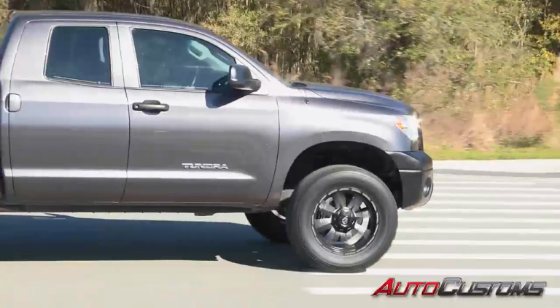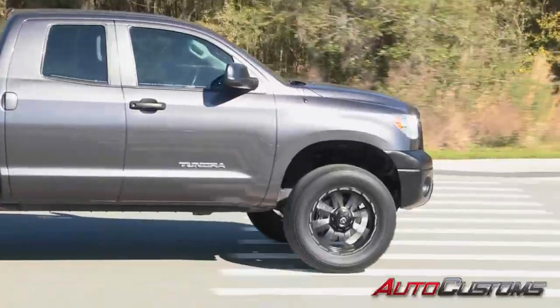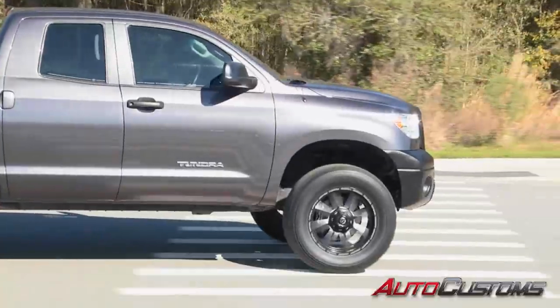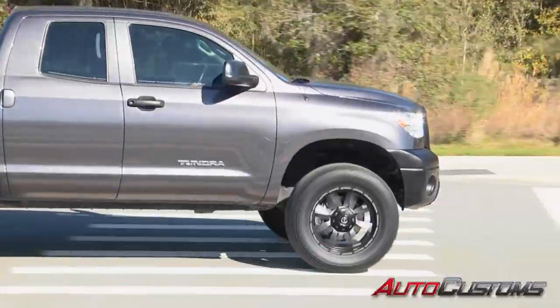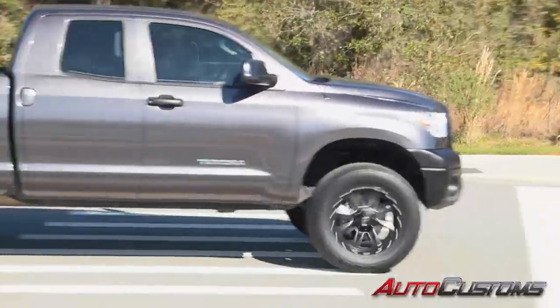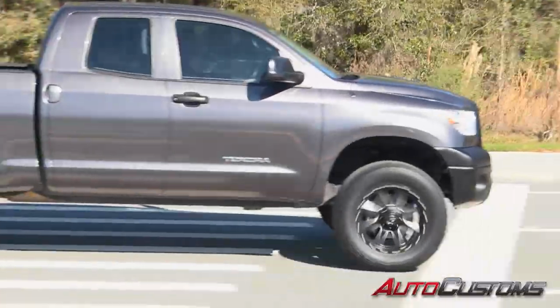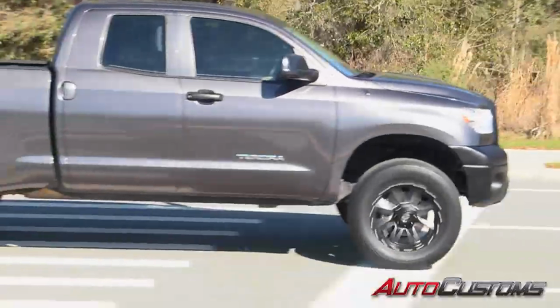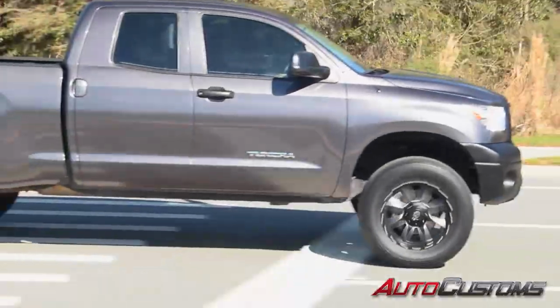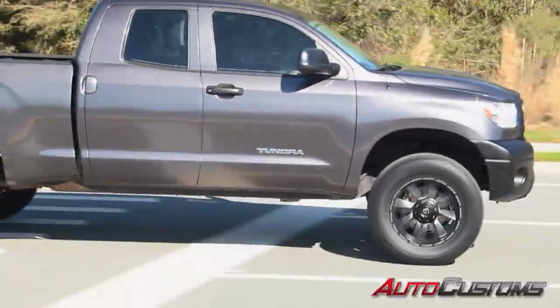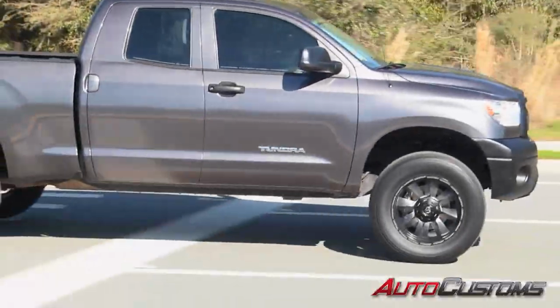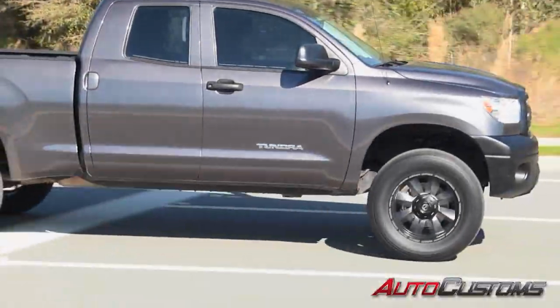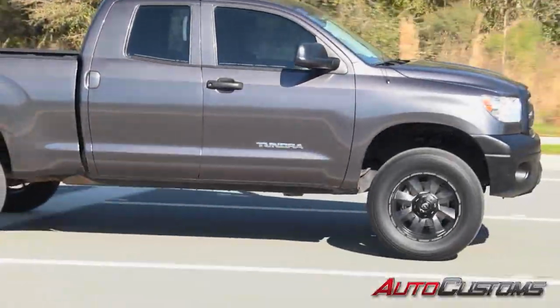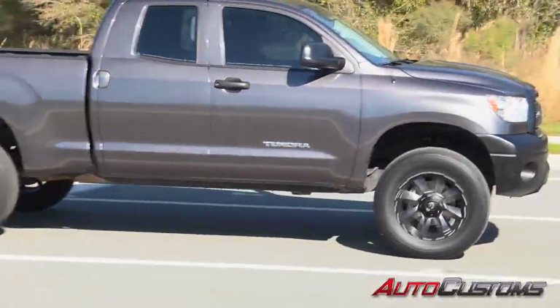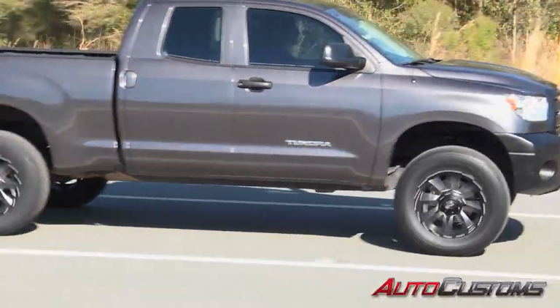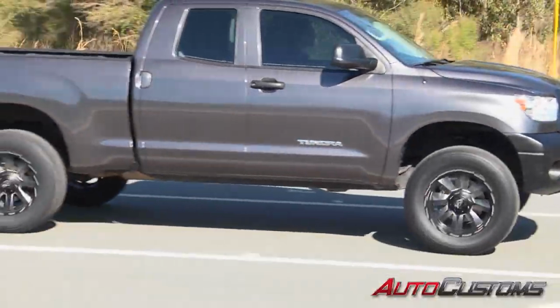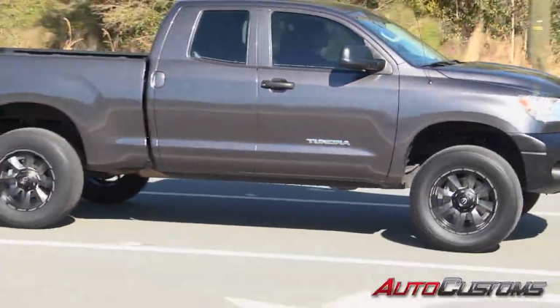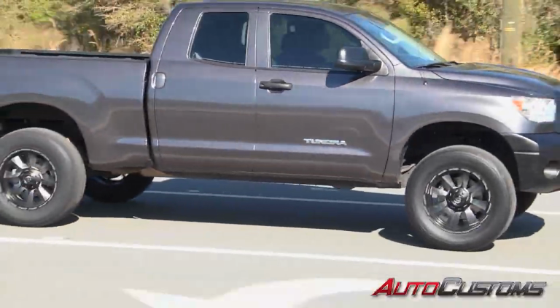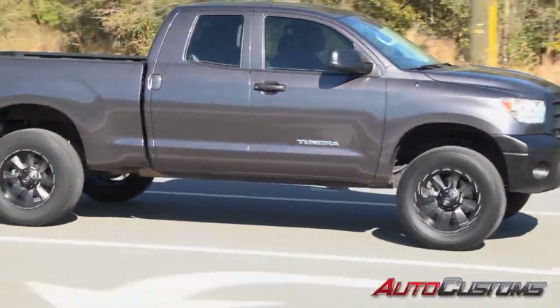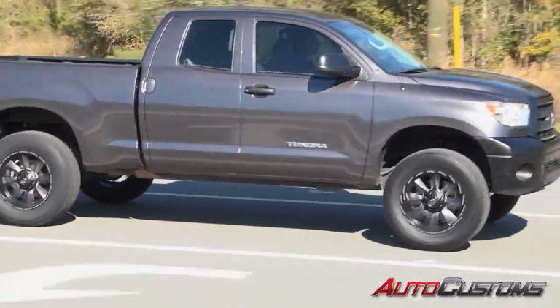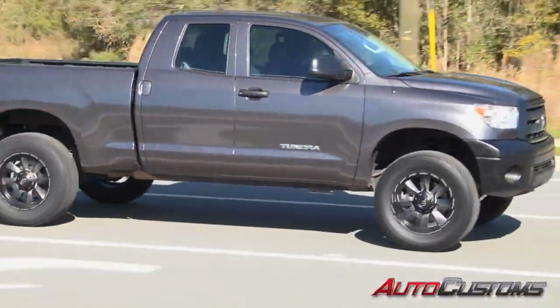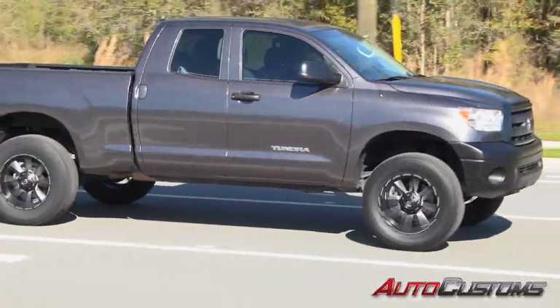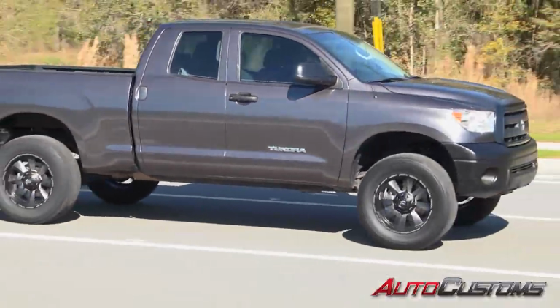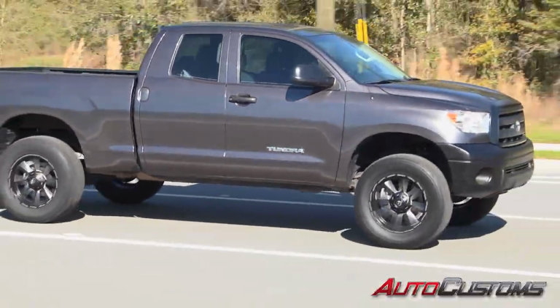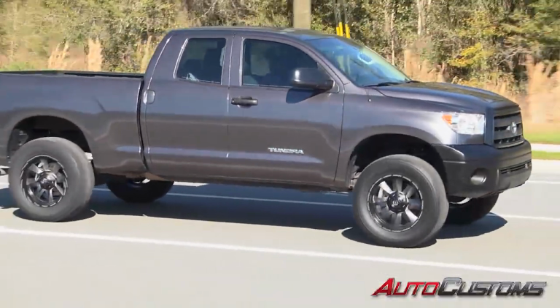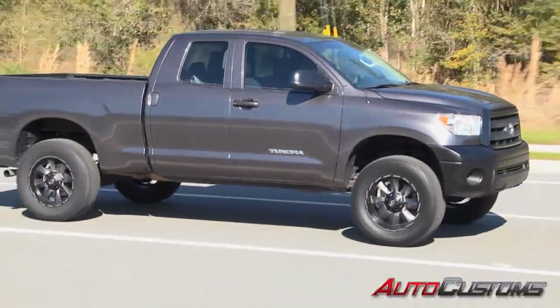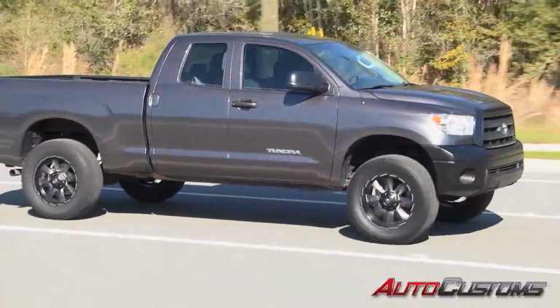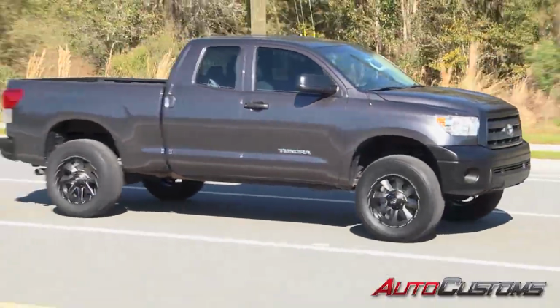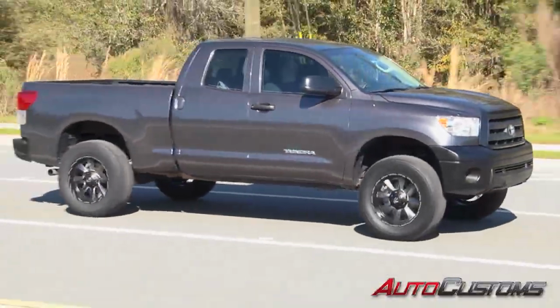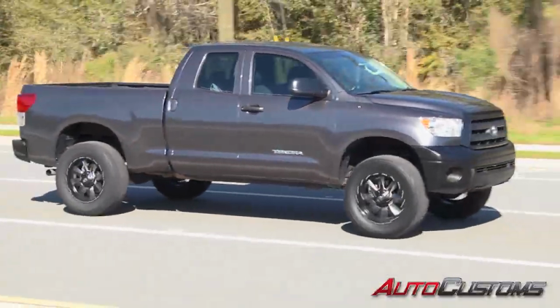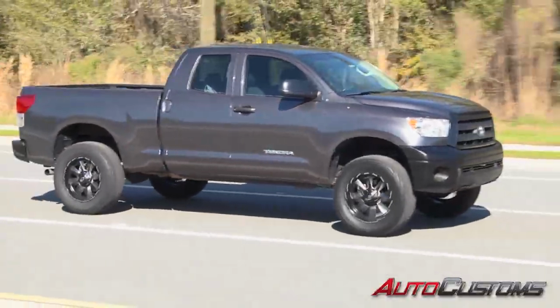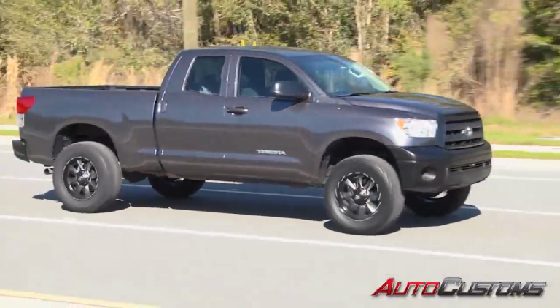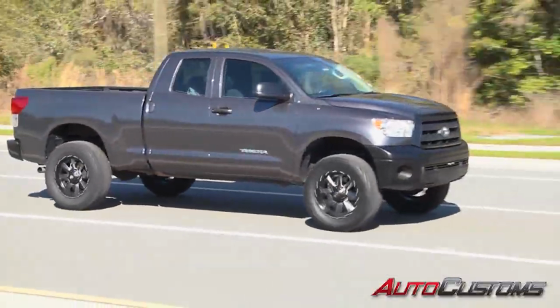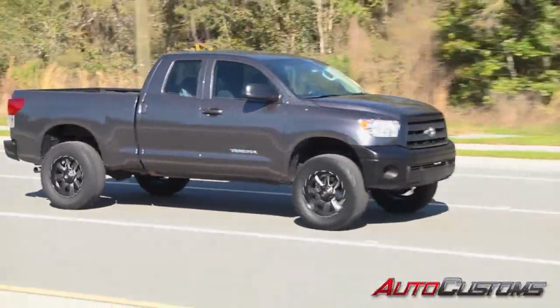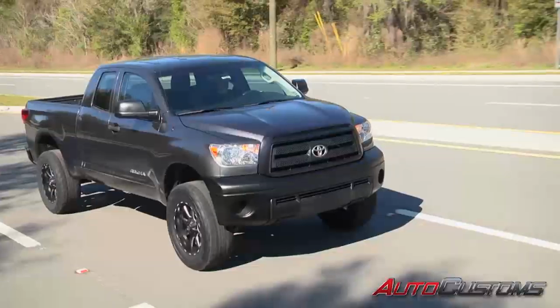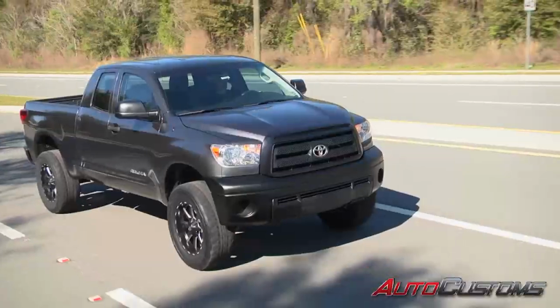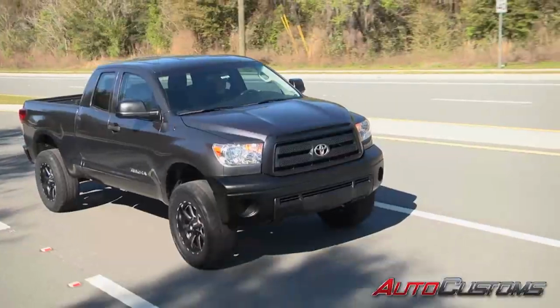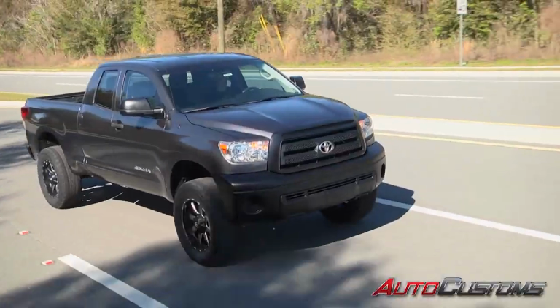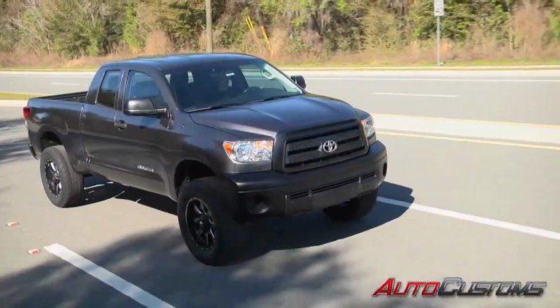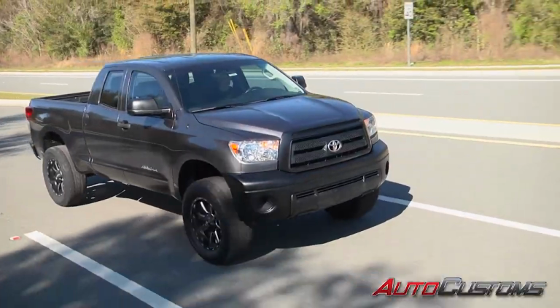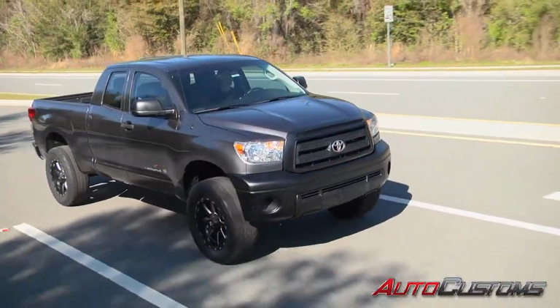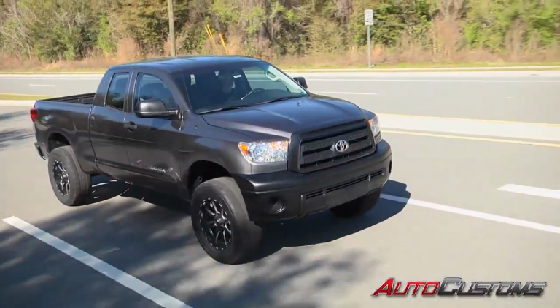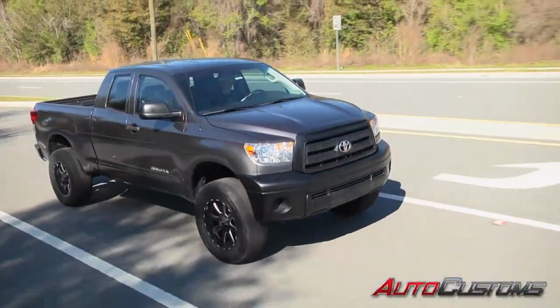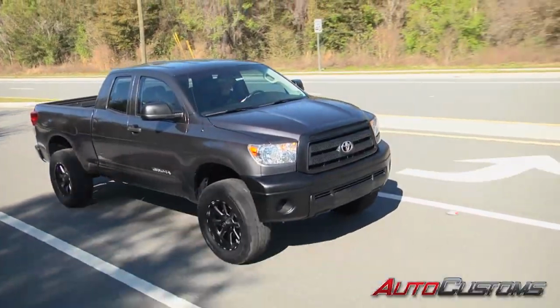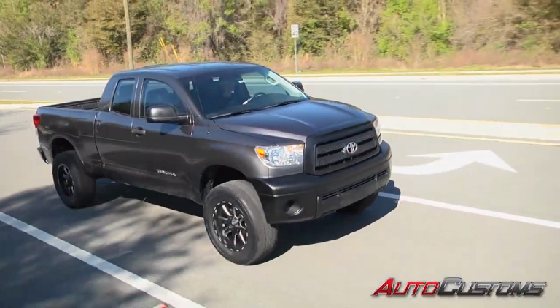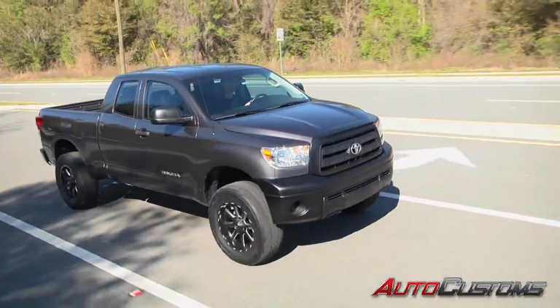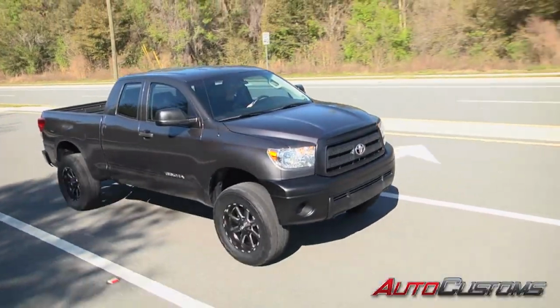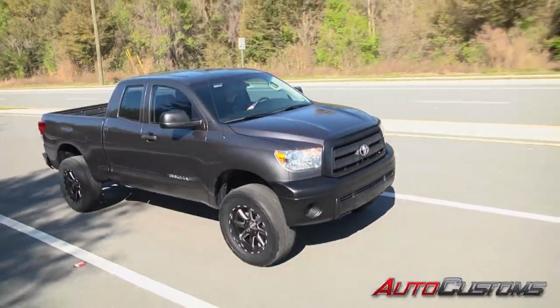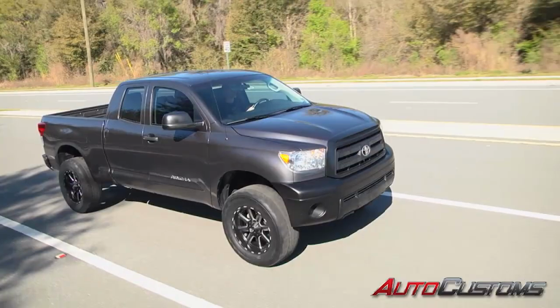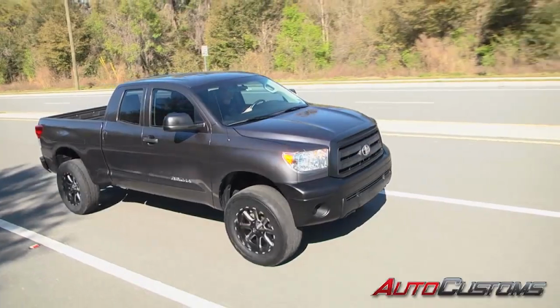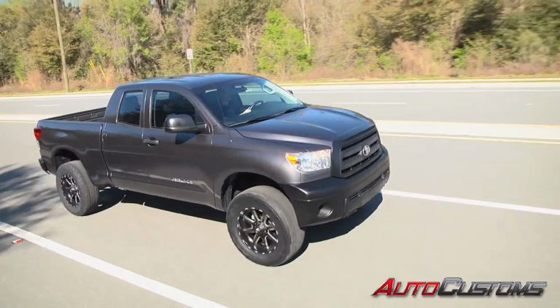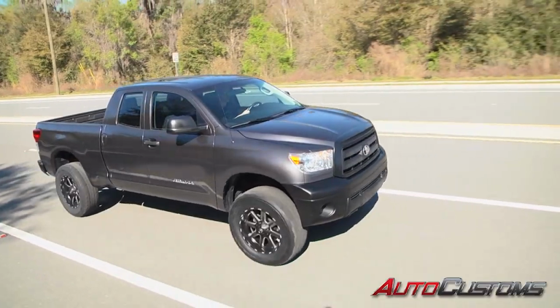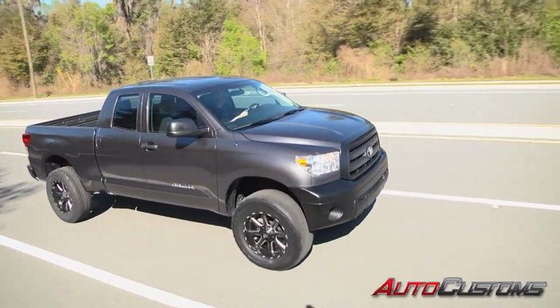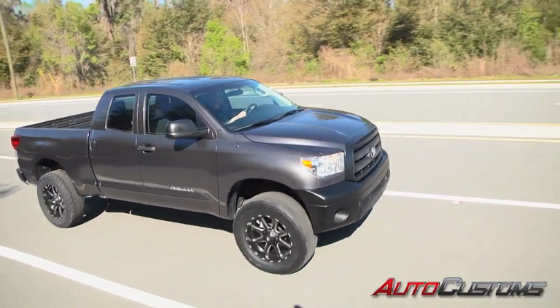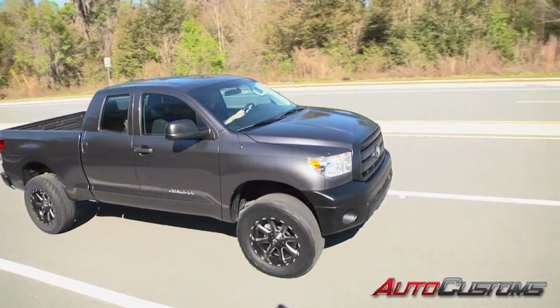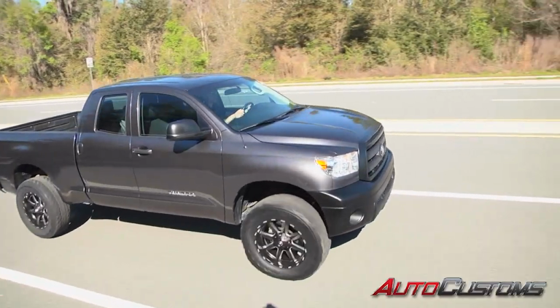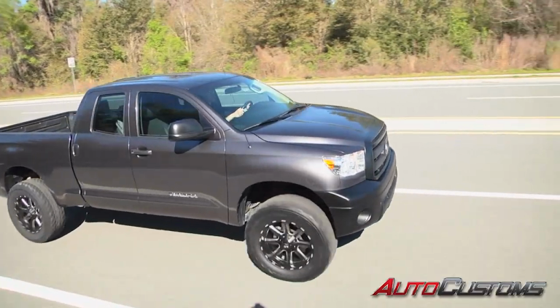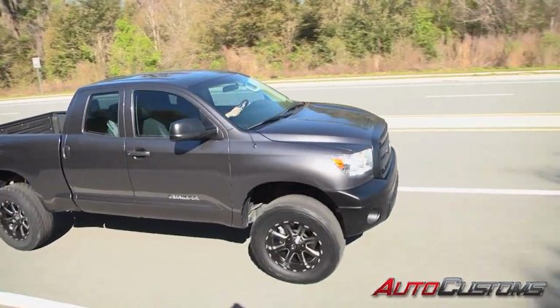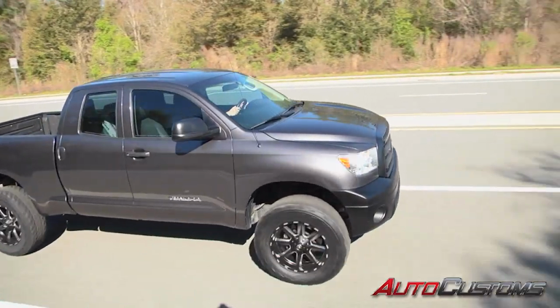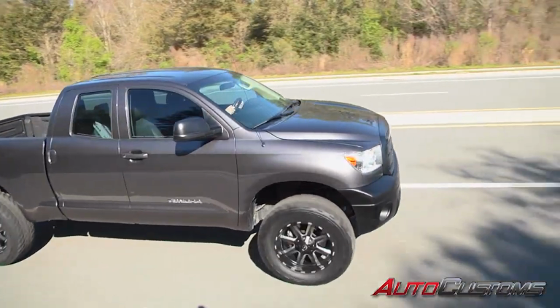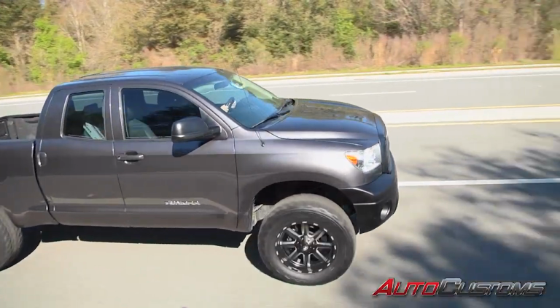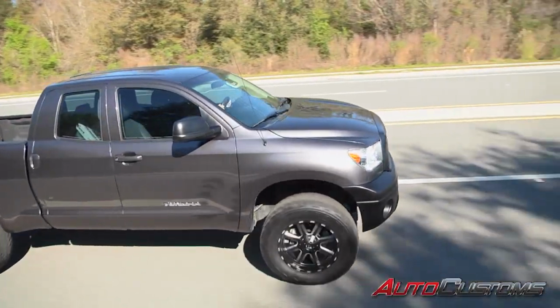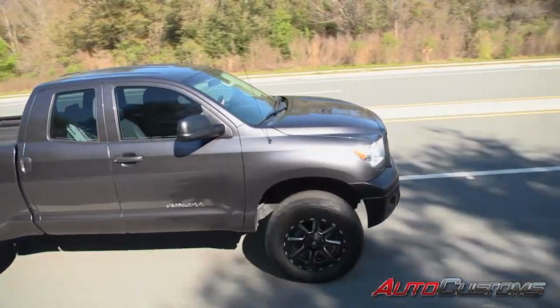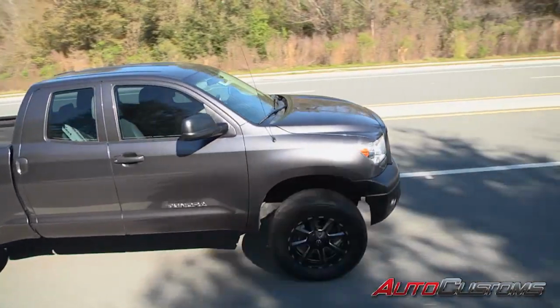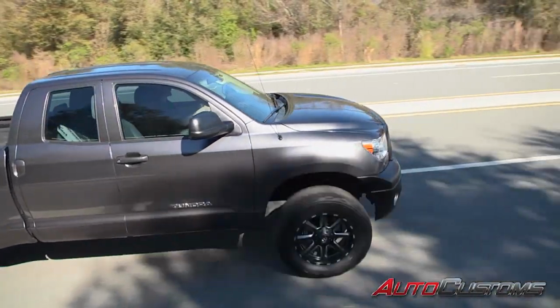We did have to remove some plastic parts from the bumper so the tires wouldn't rub. Now we're ready to take the next step on this build.